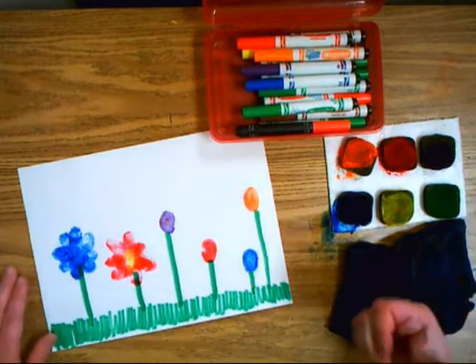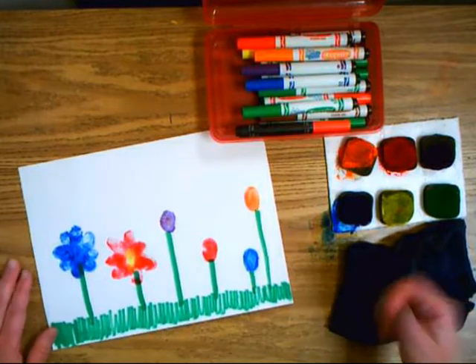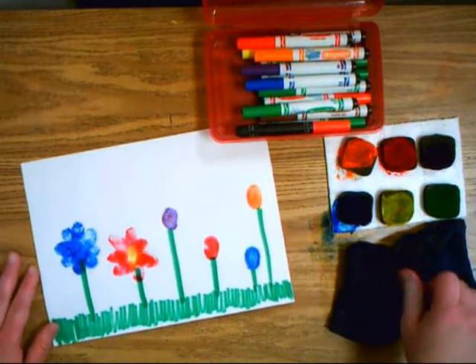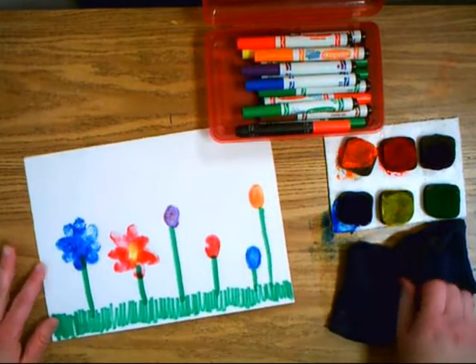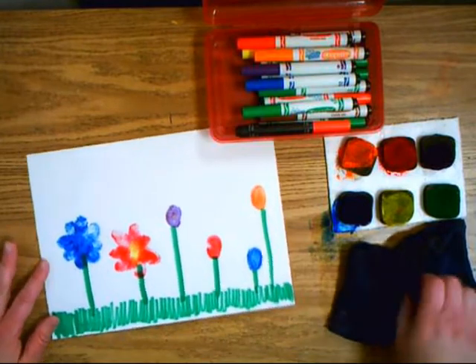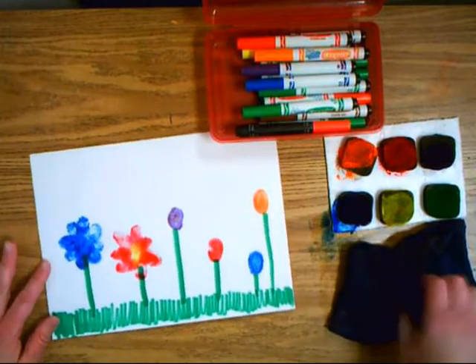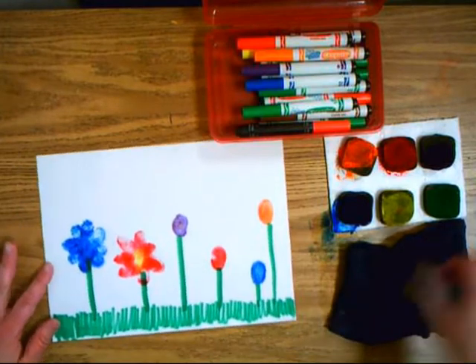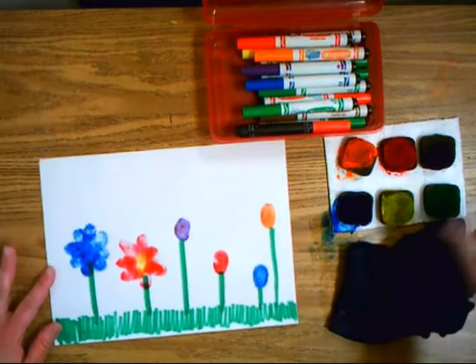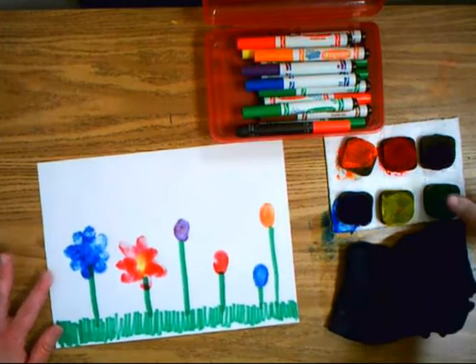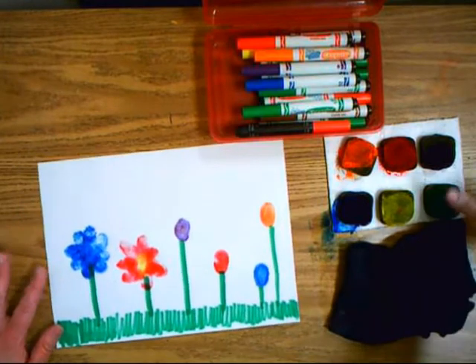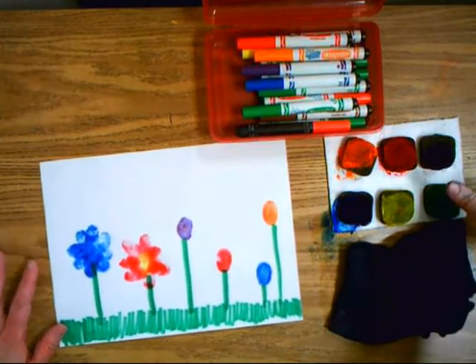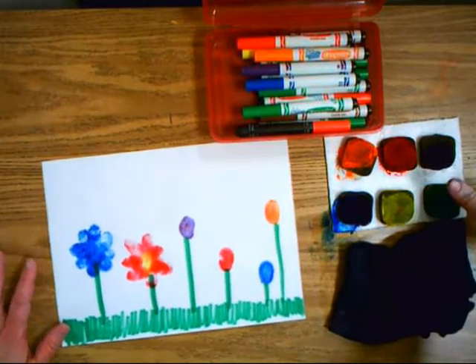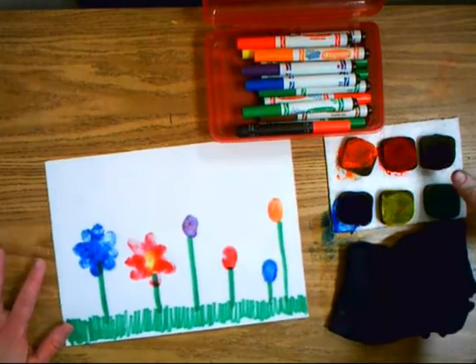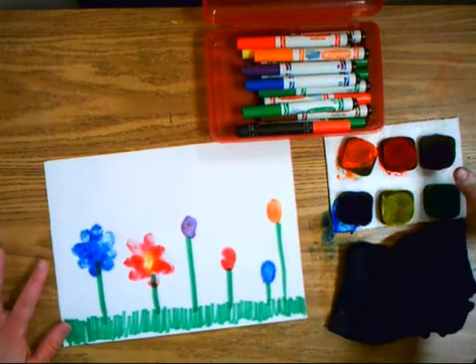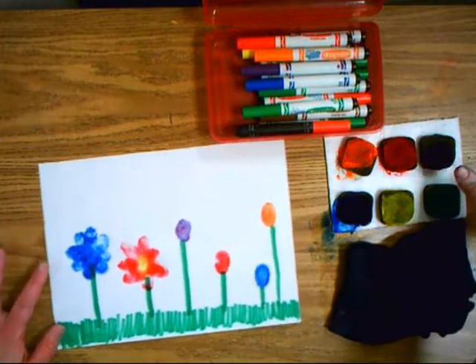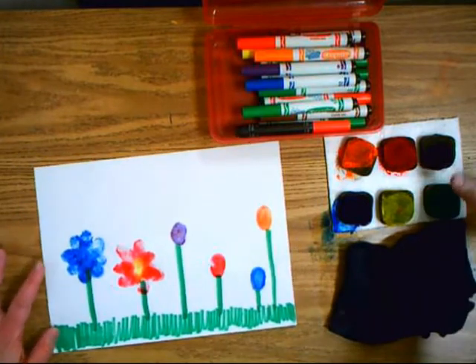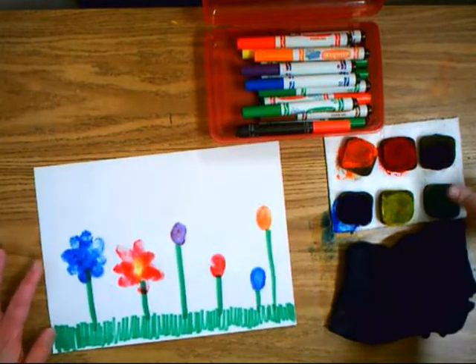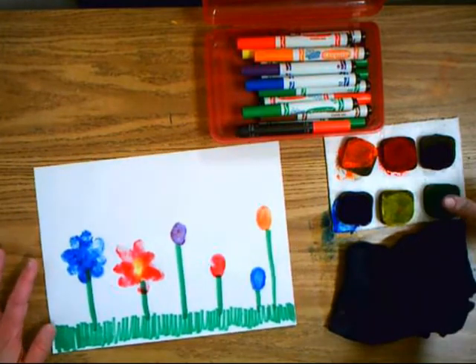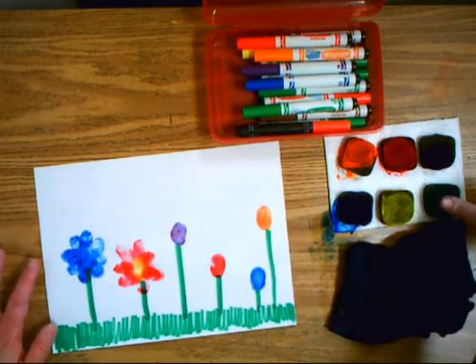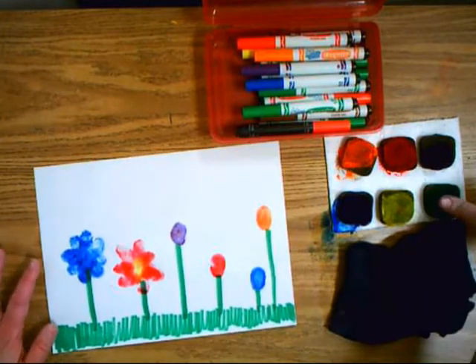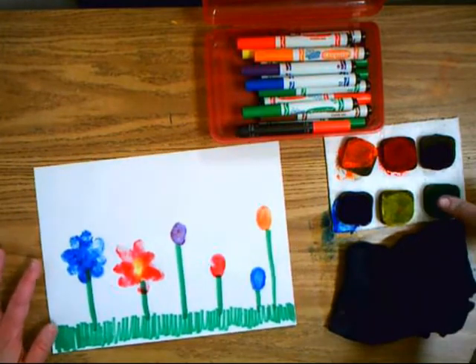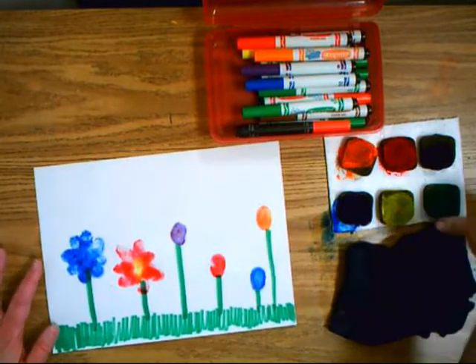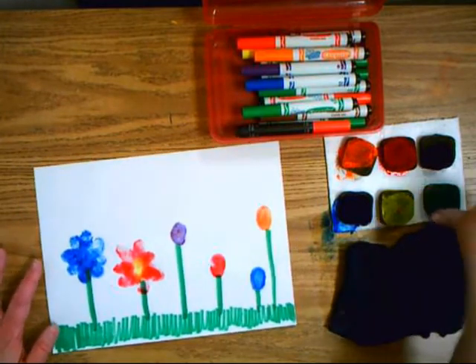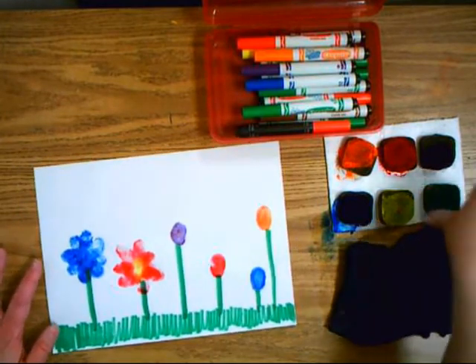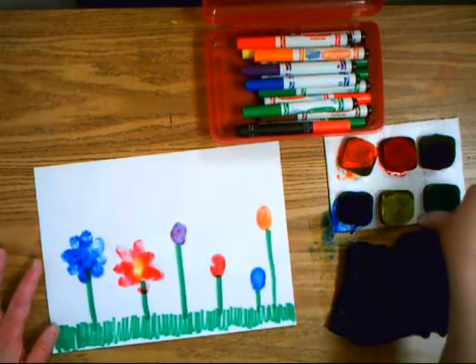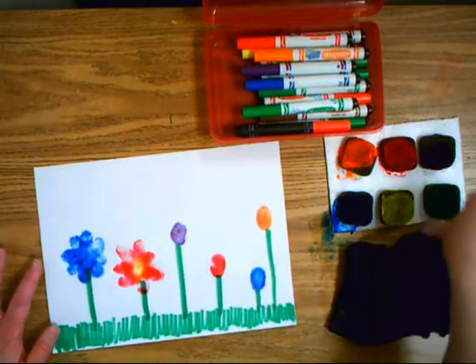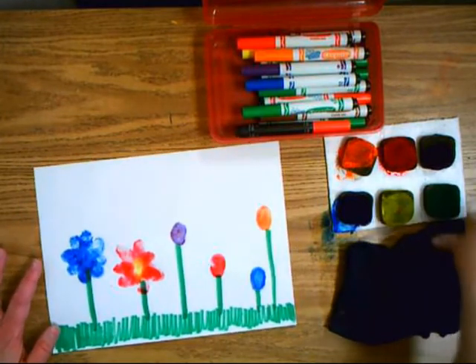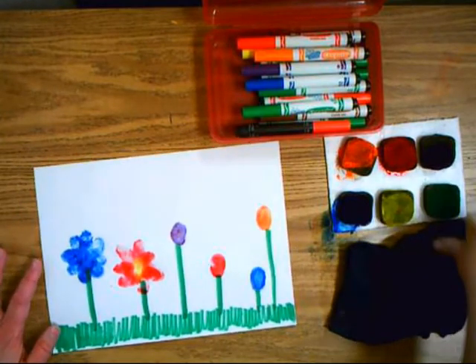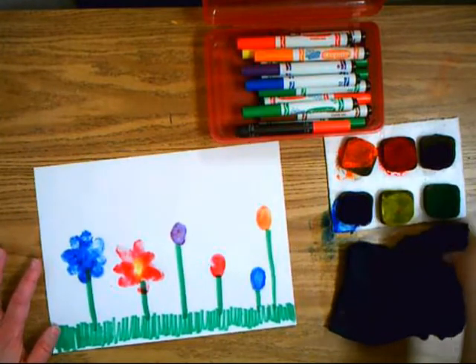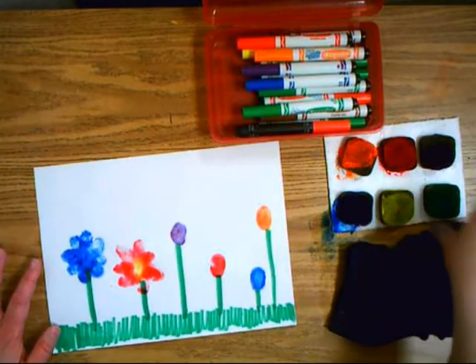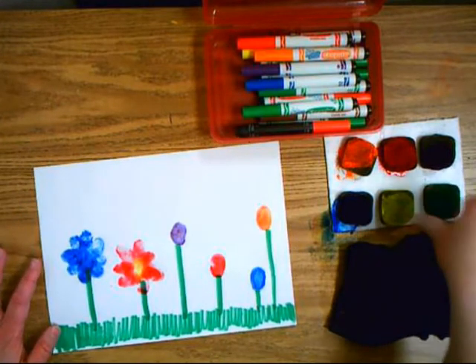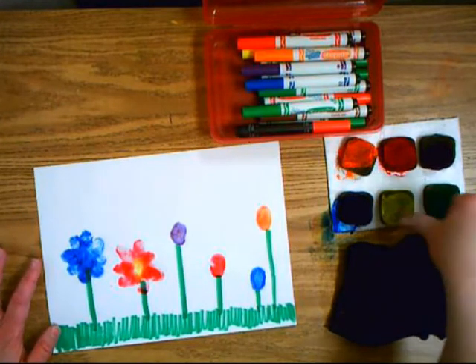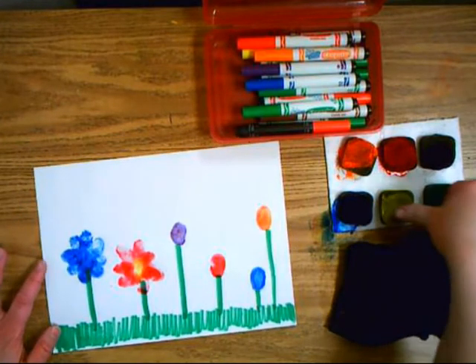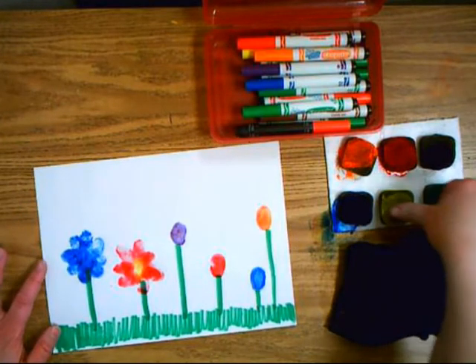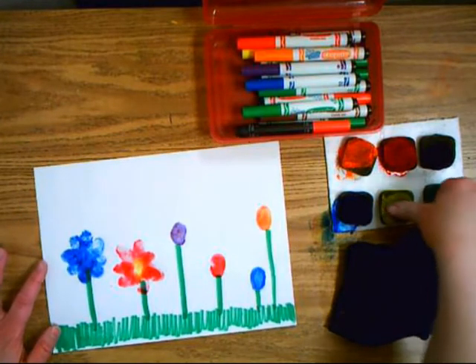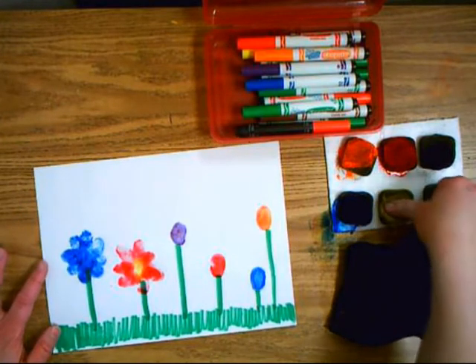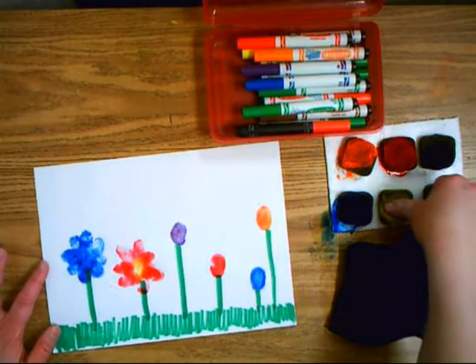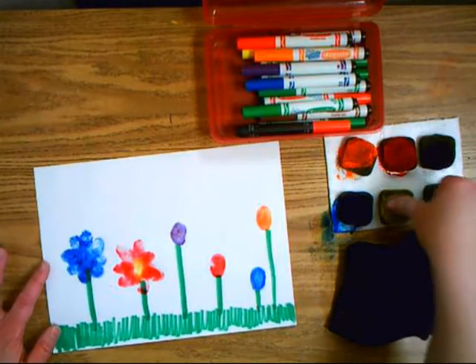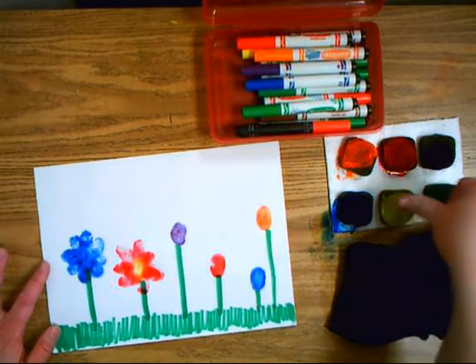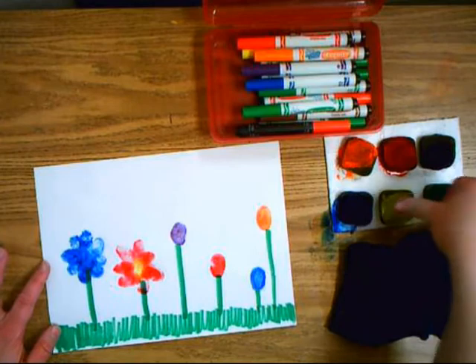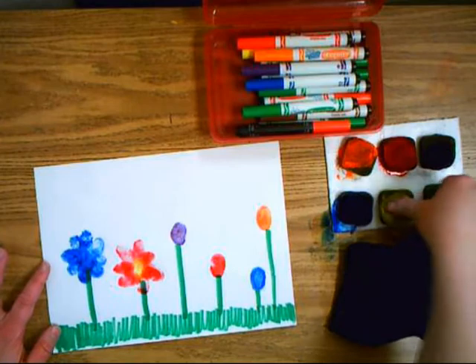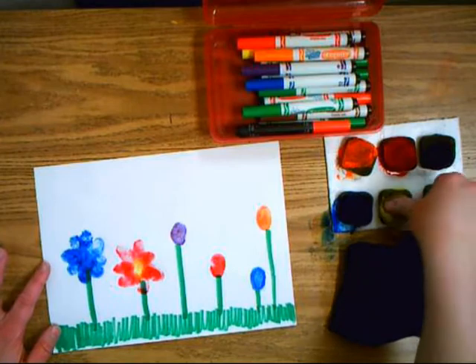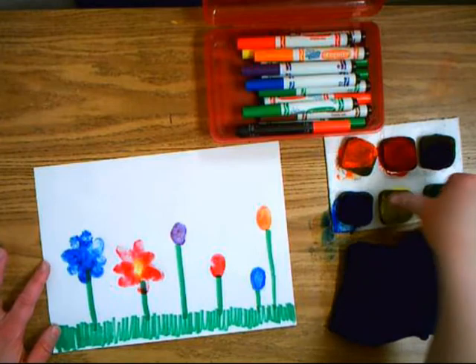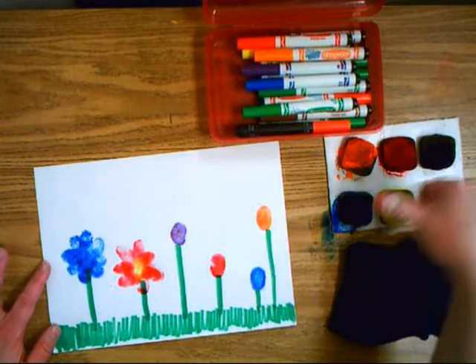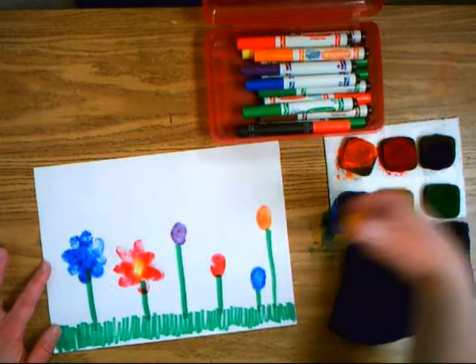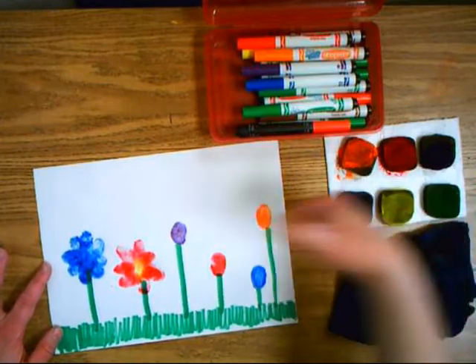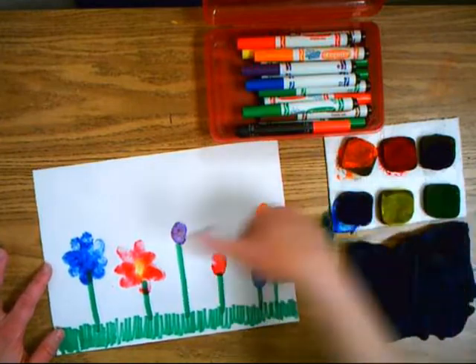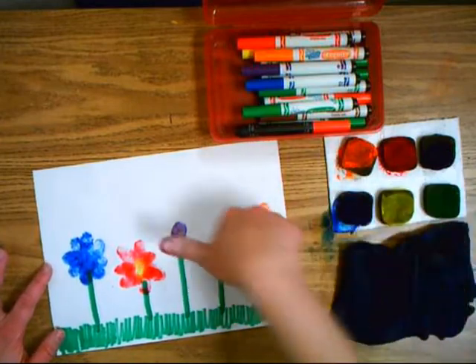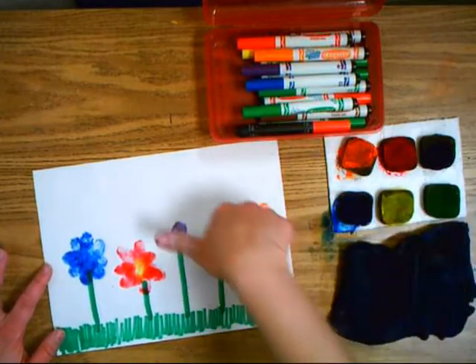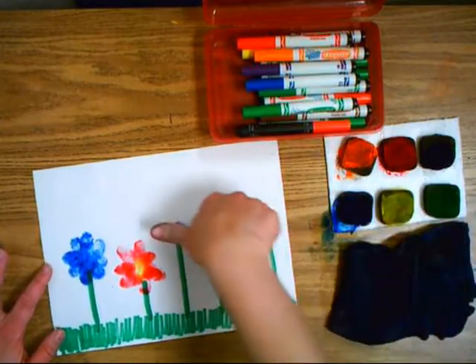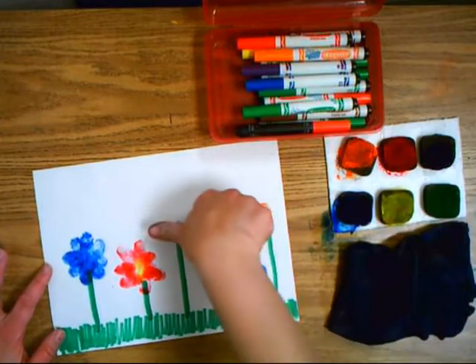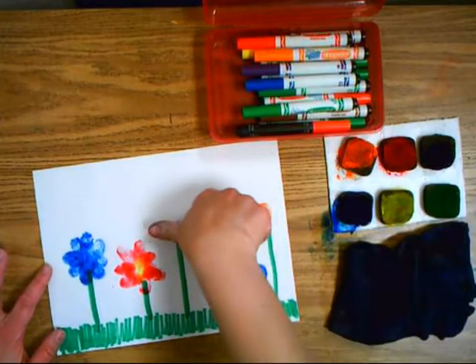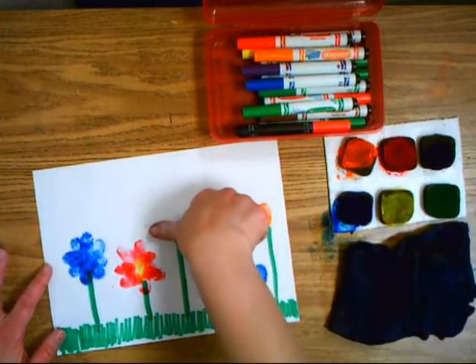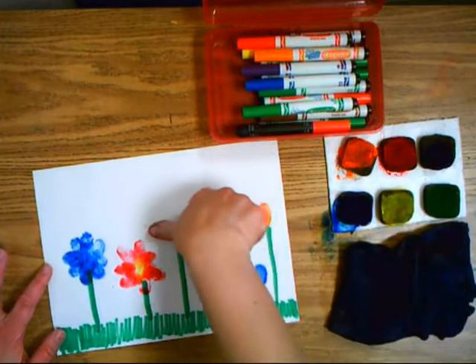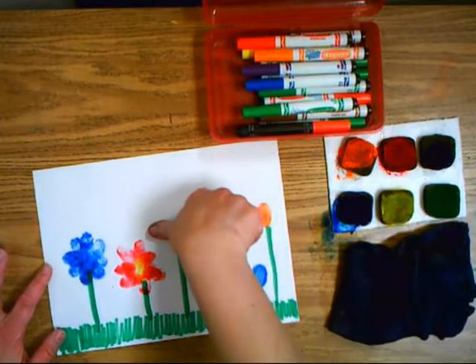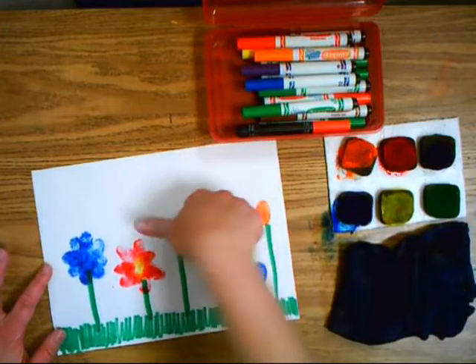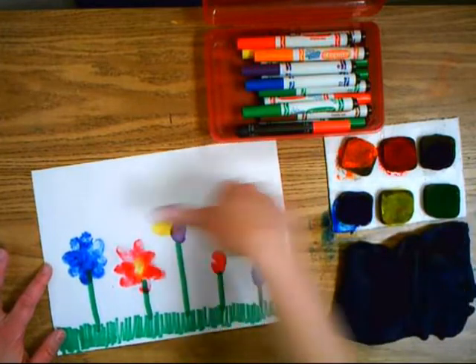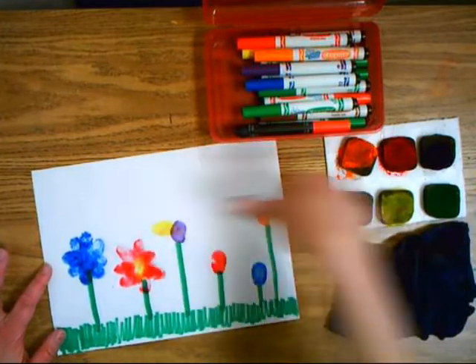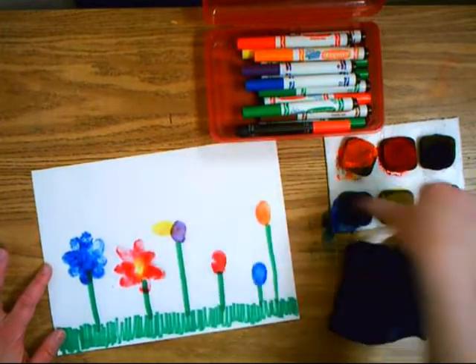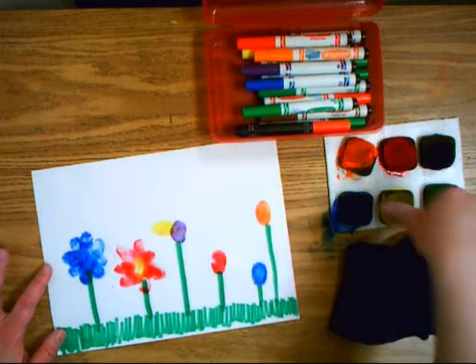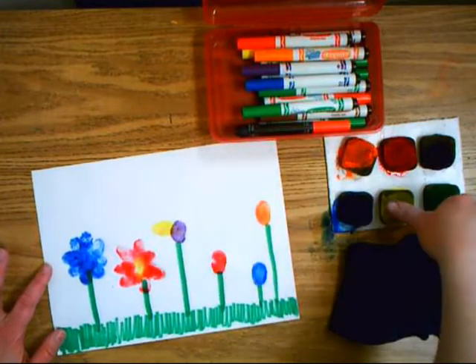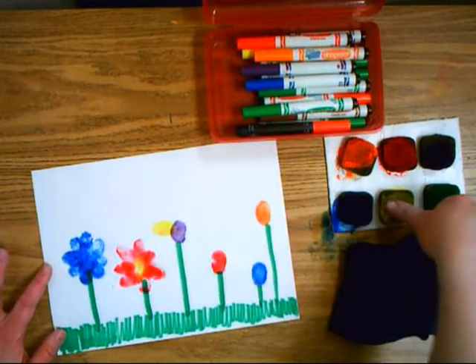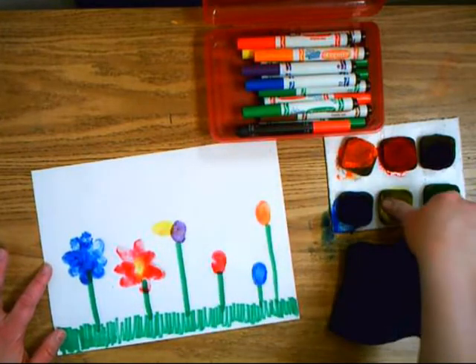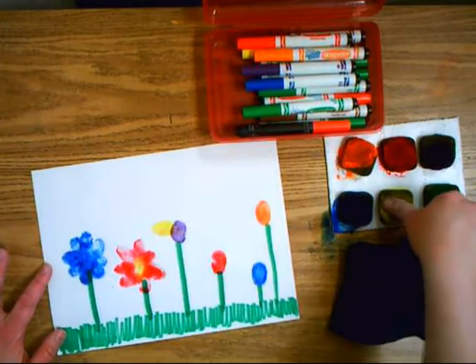Now I'm going to fast forward and you're going to see how I do all of my flowers in super fast mode.